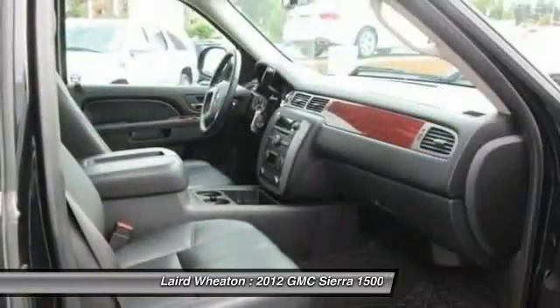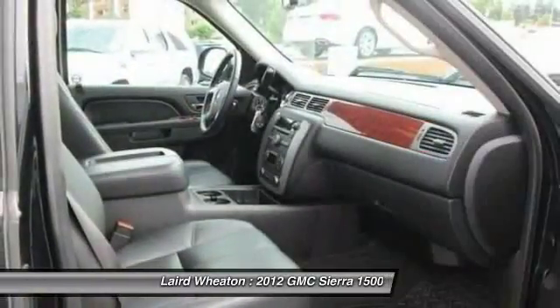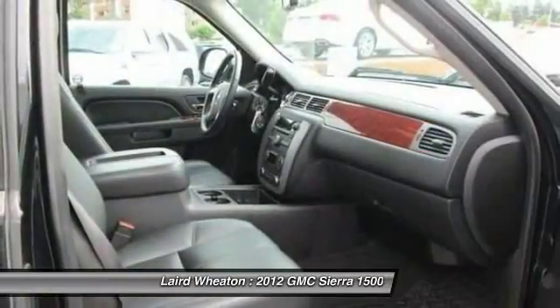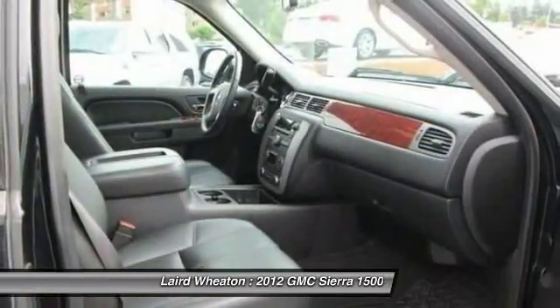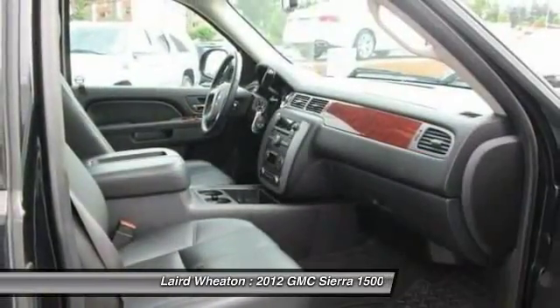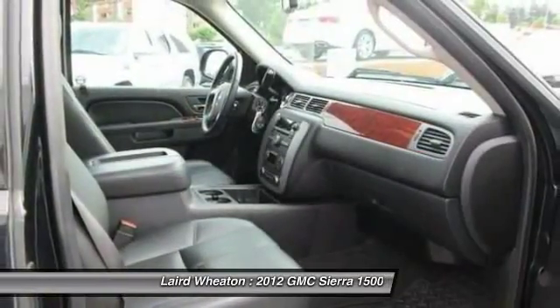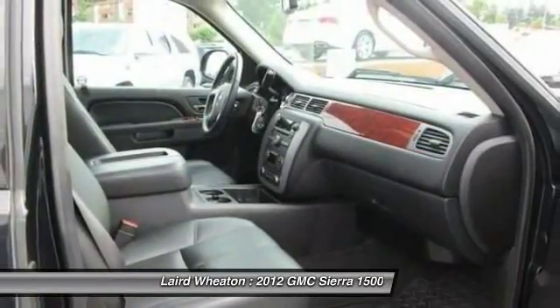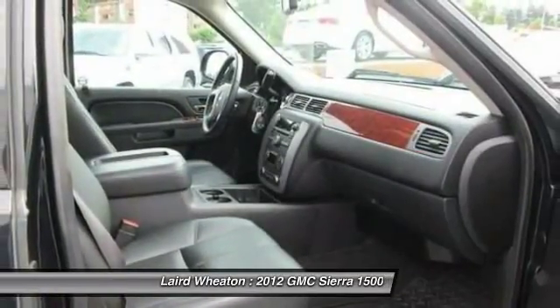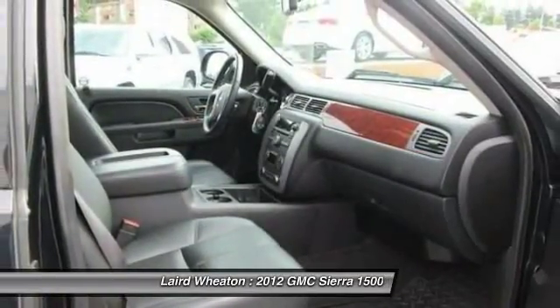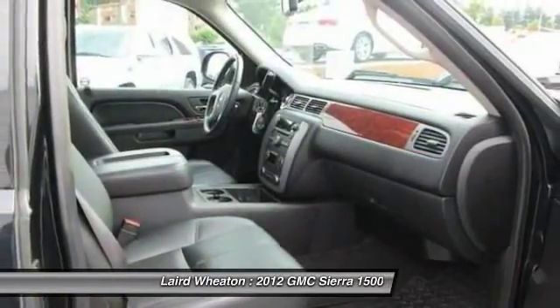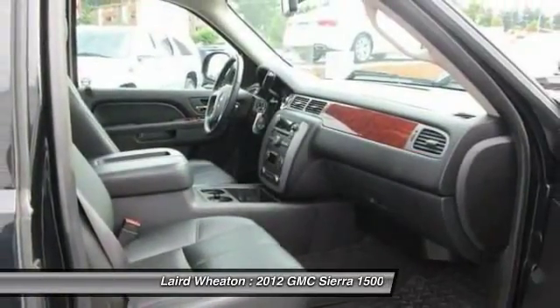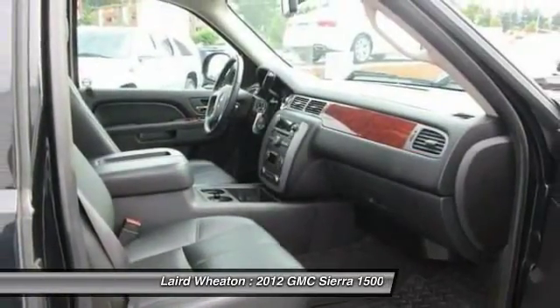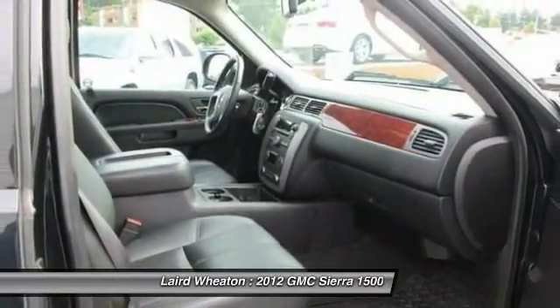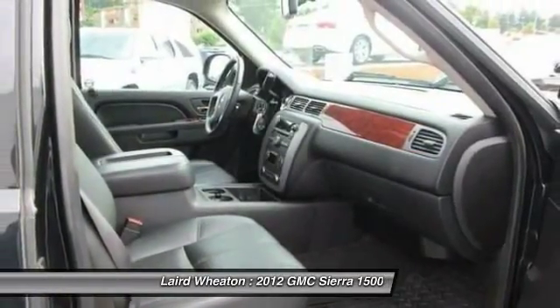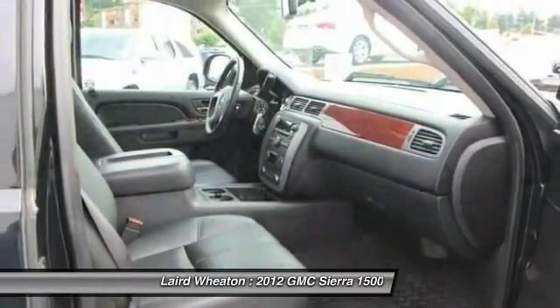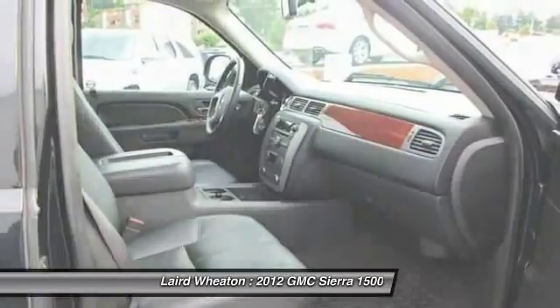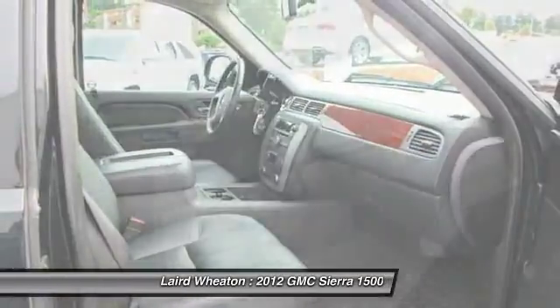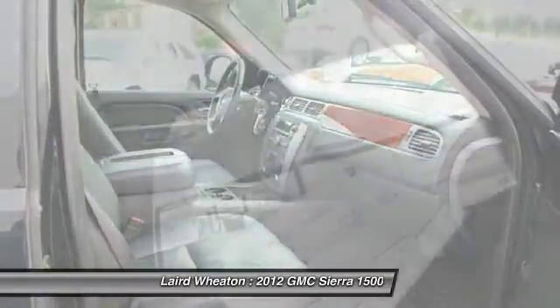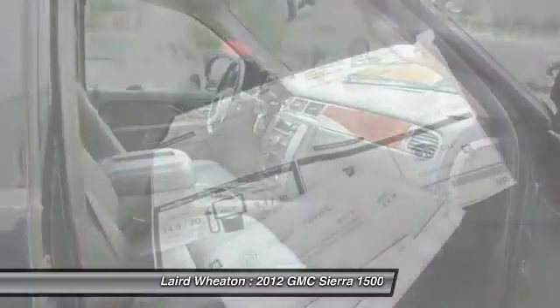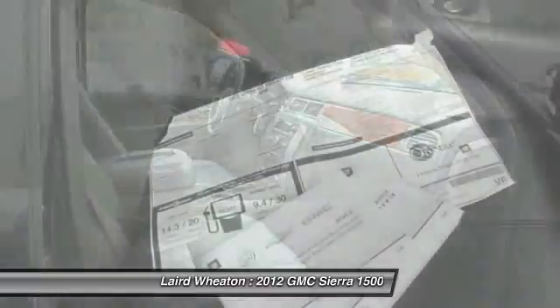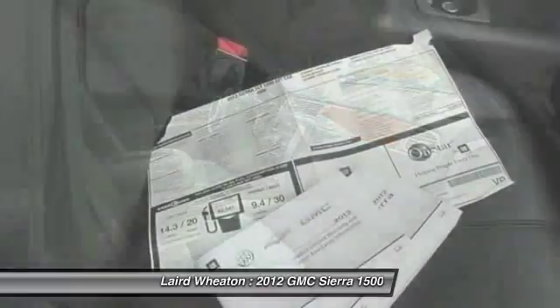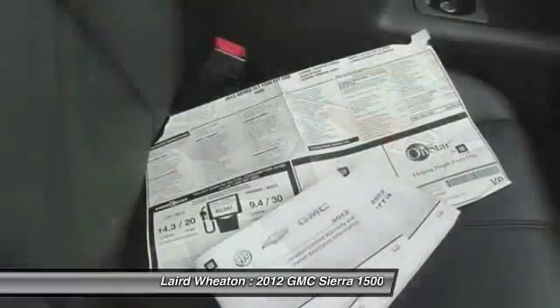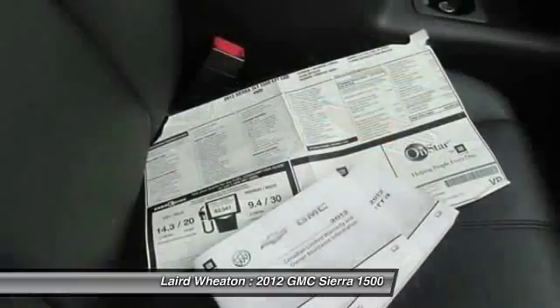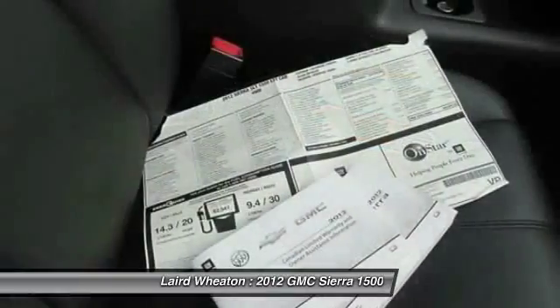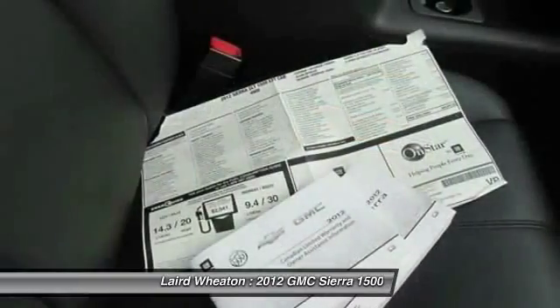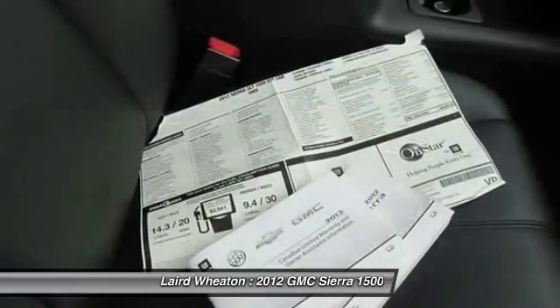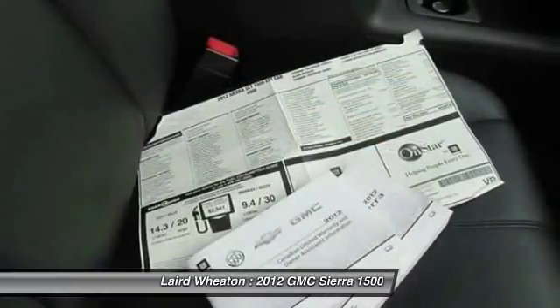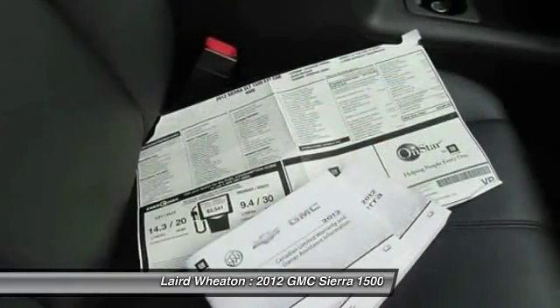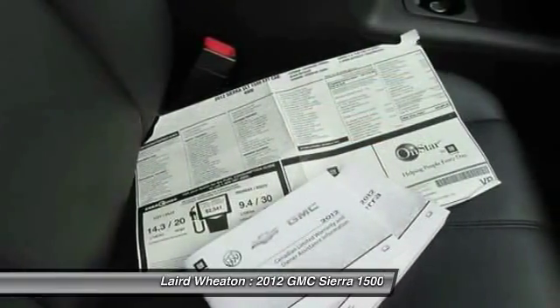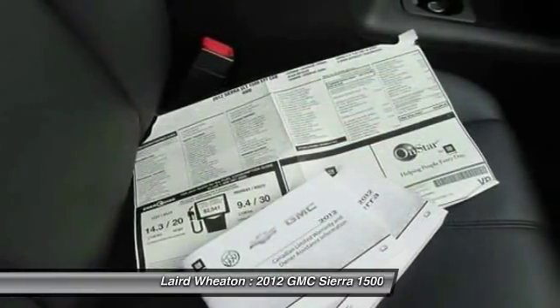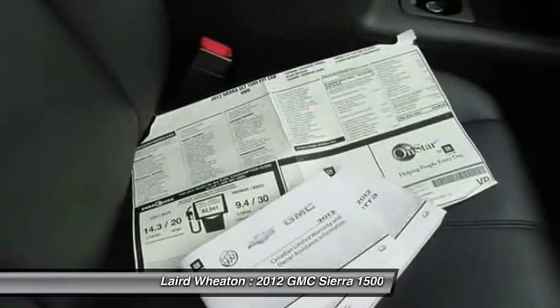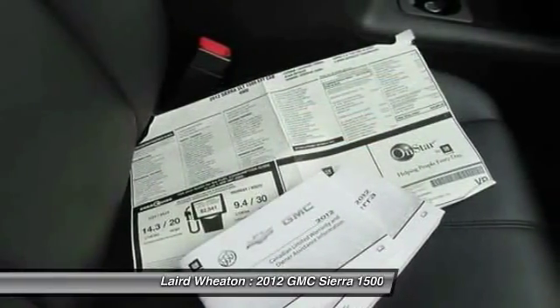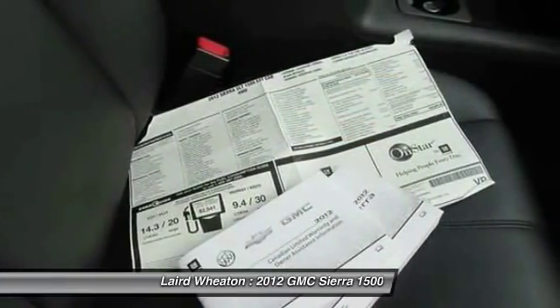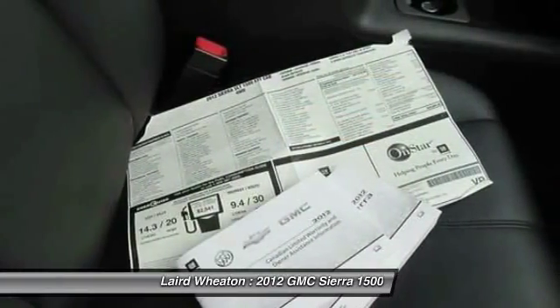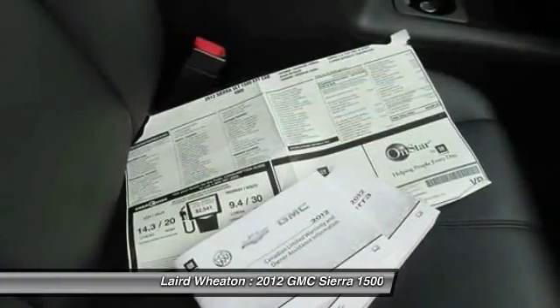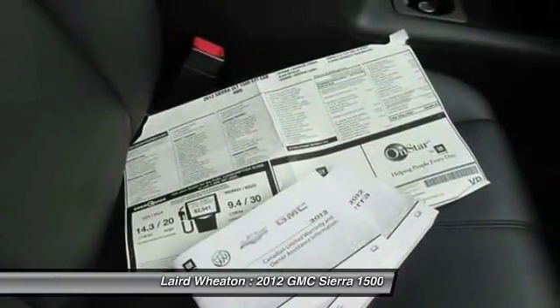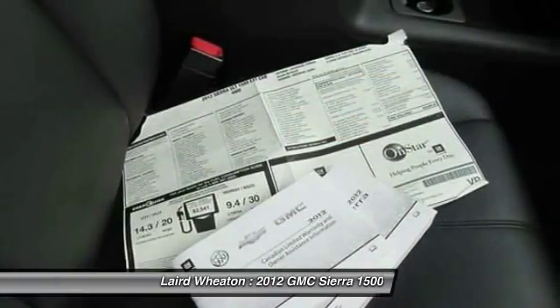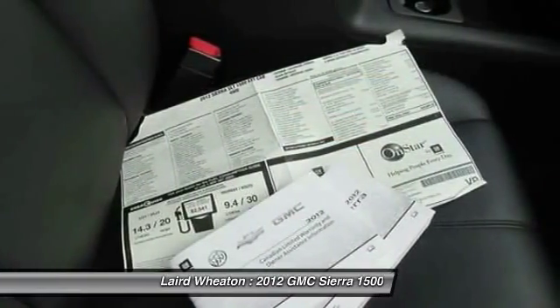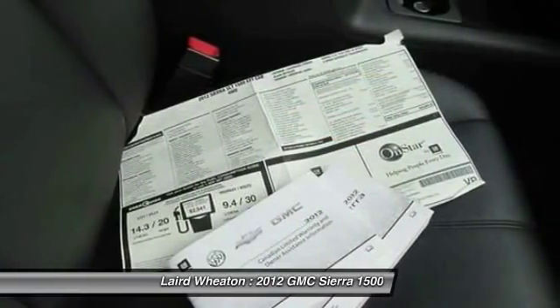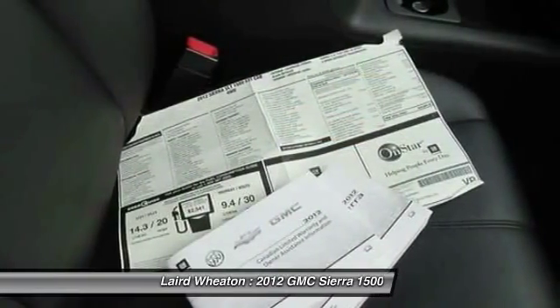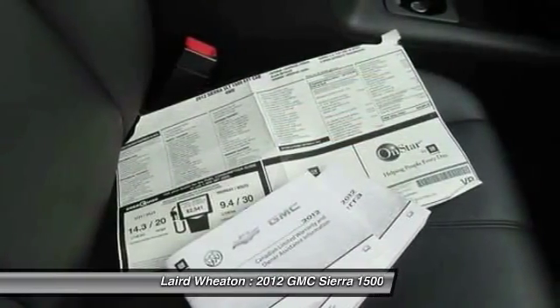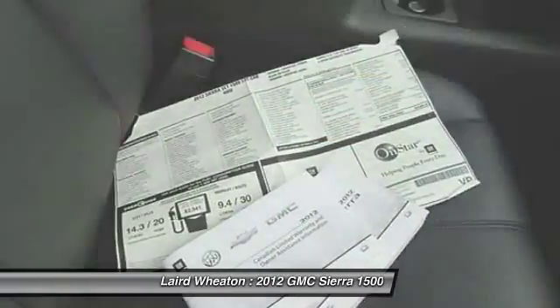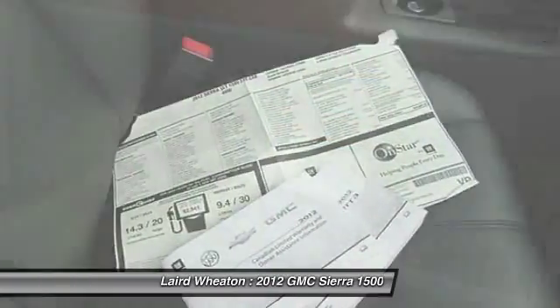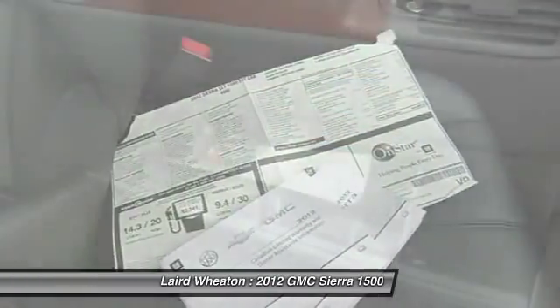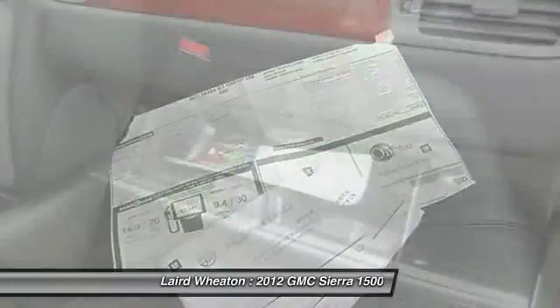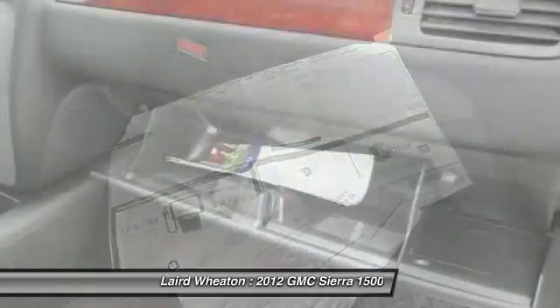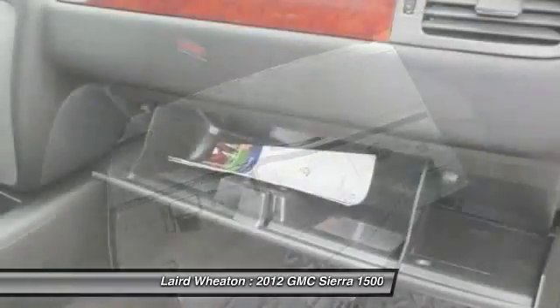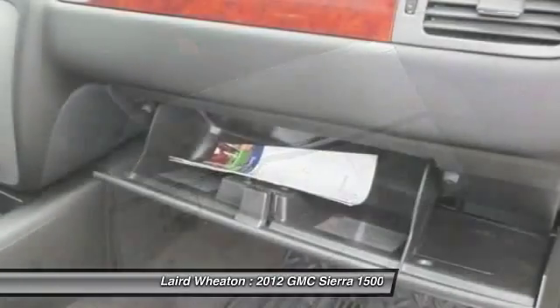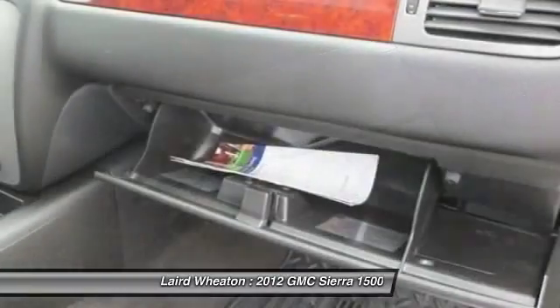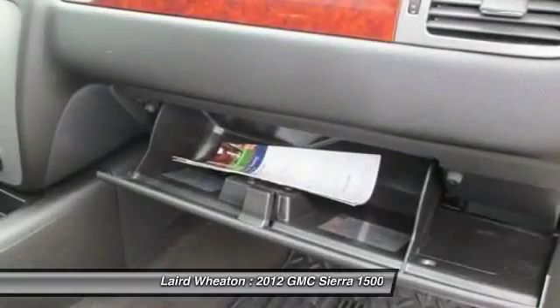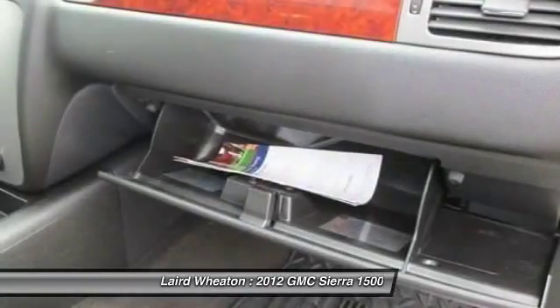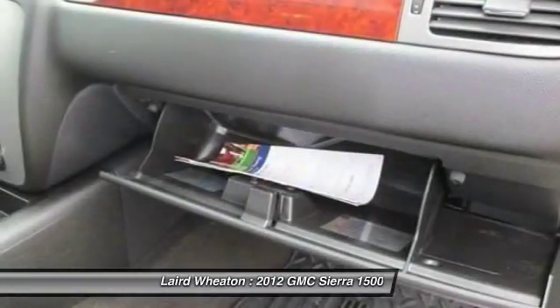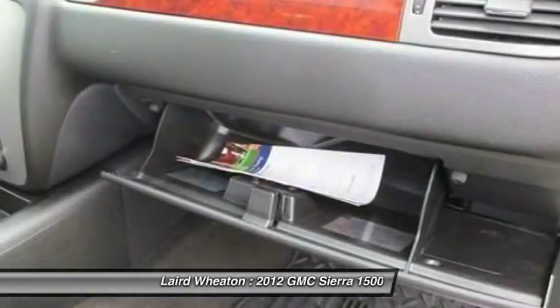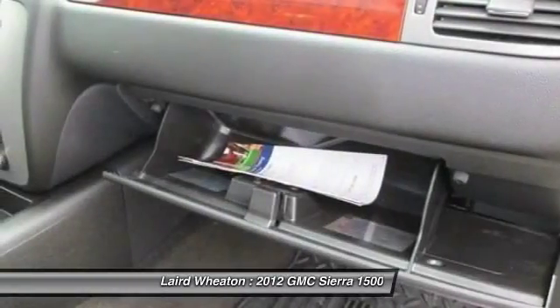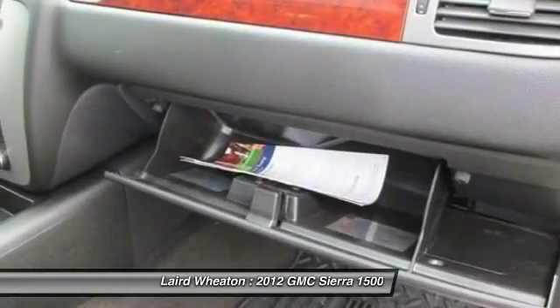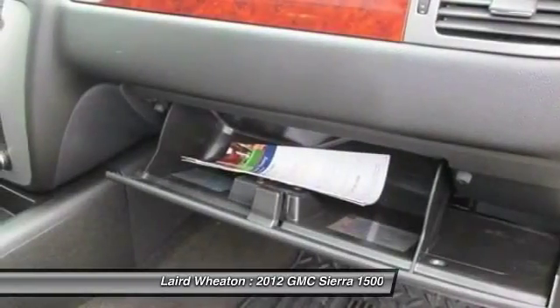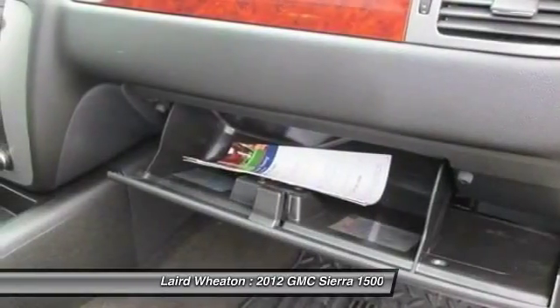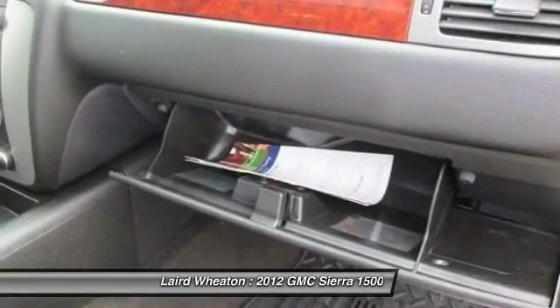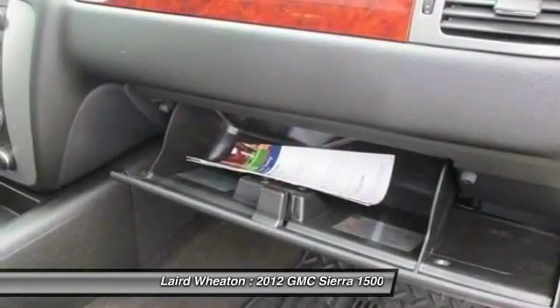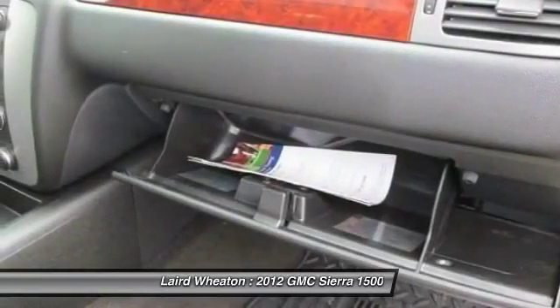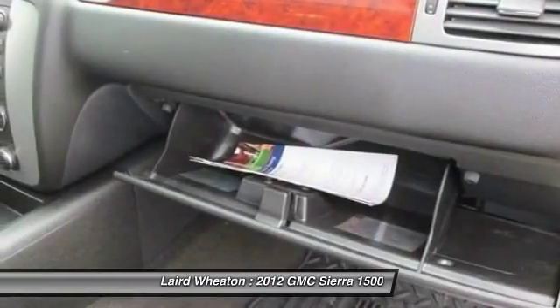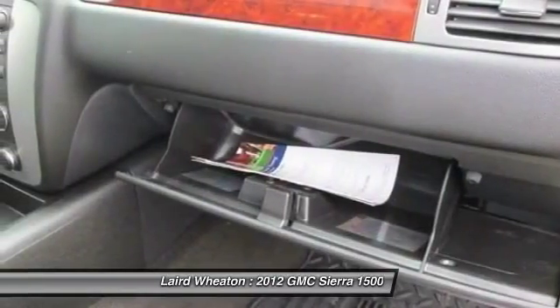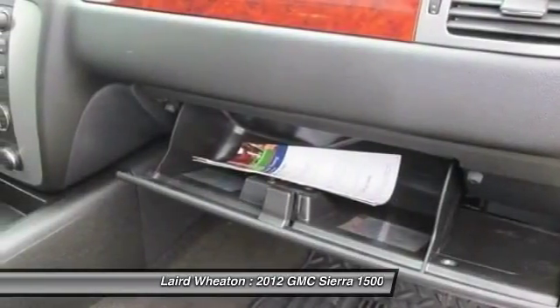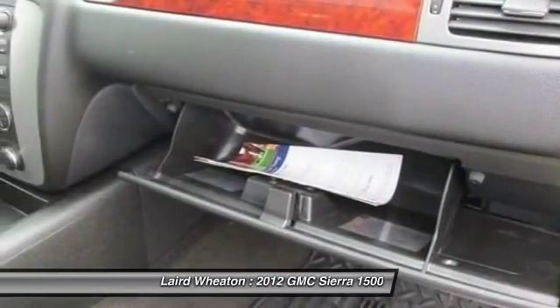Anti-lock braking system, power passenger seat, tow hitch, remote engine start, adjustable steering wheel.